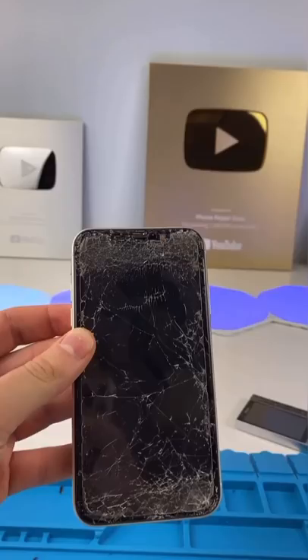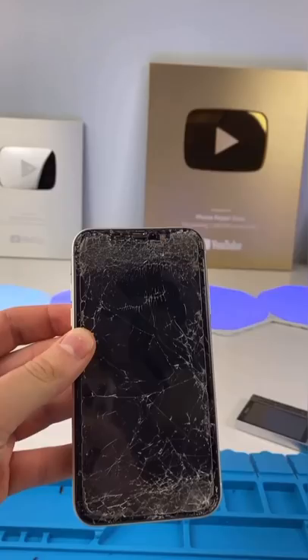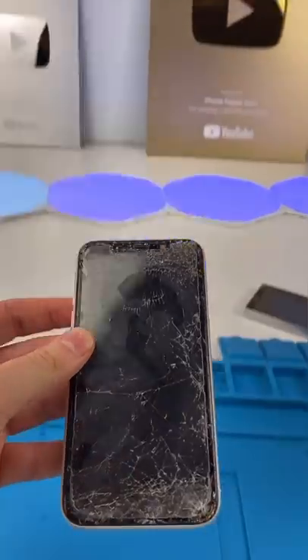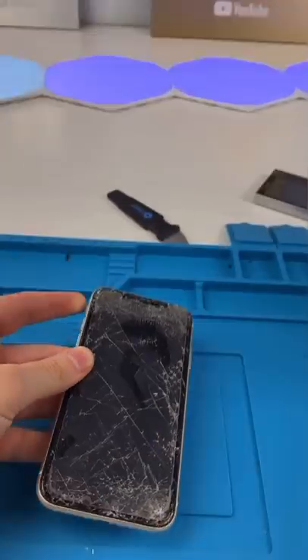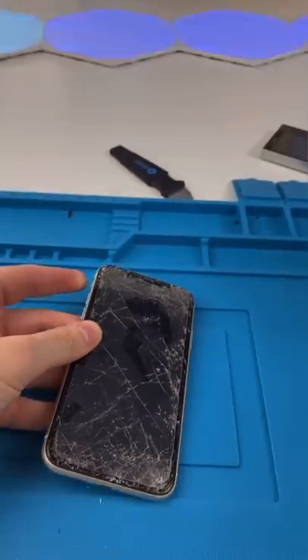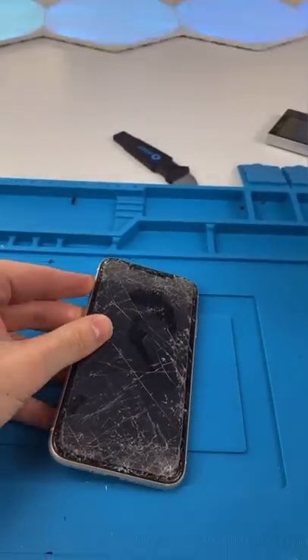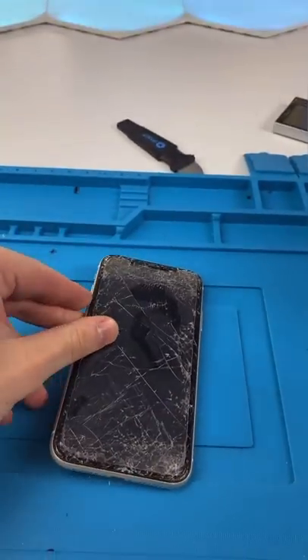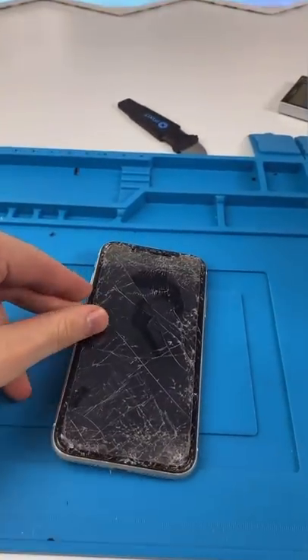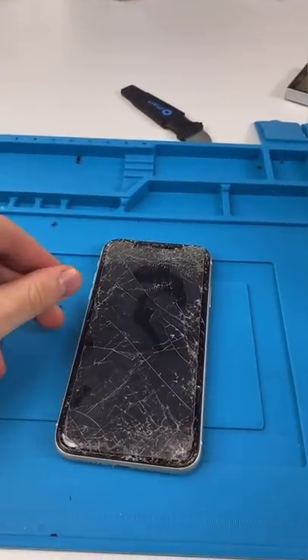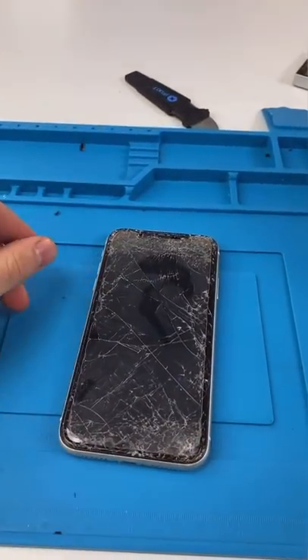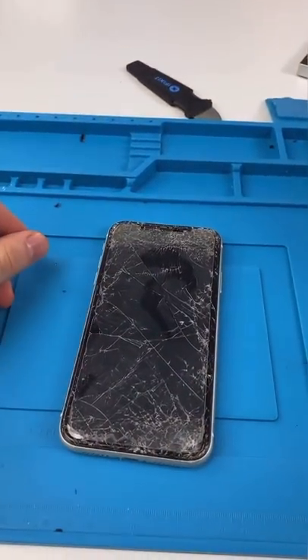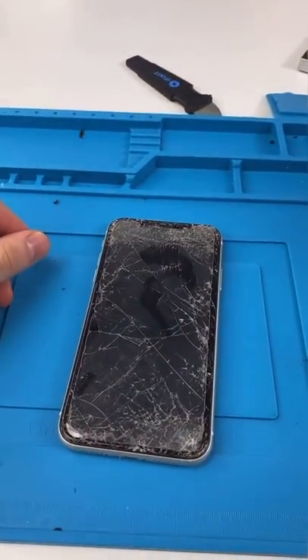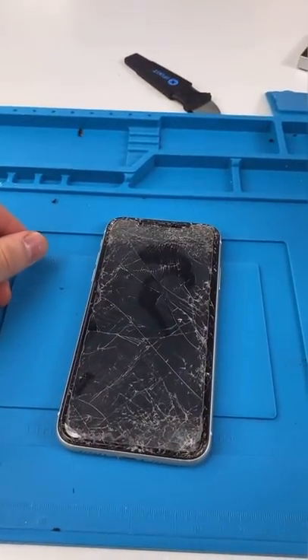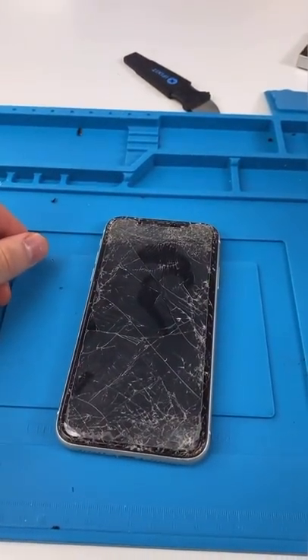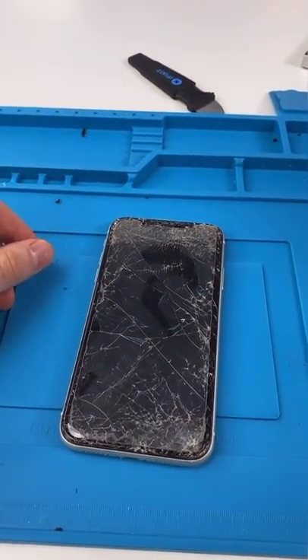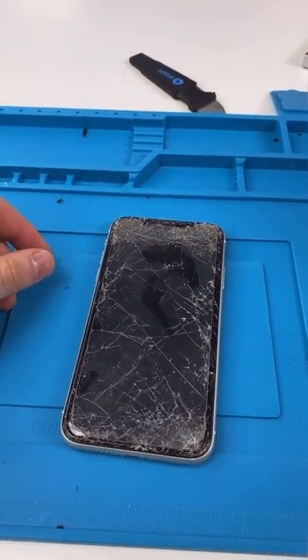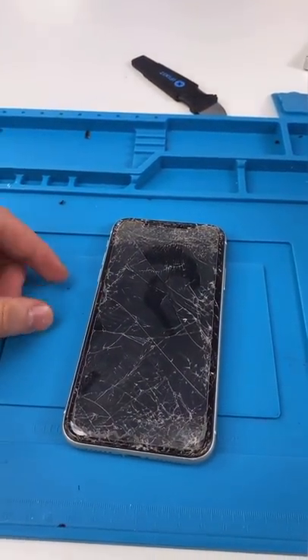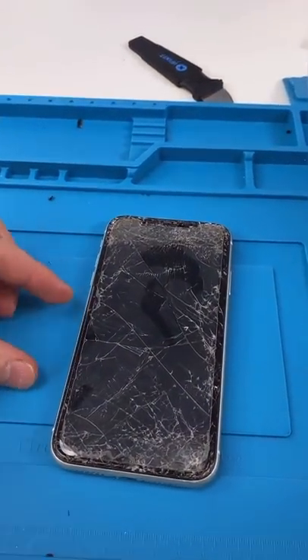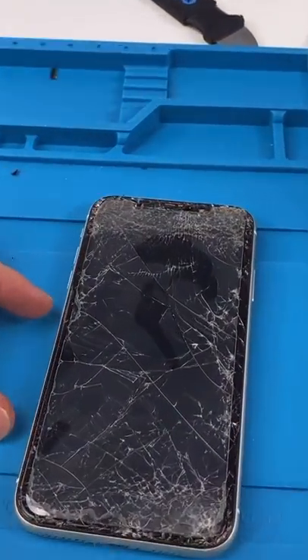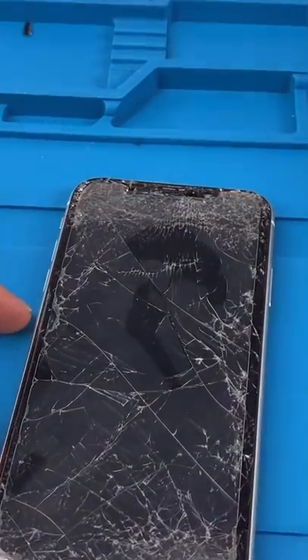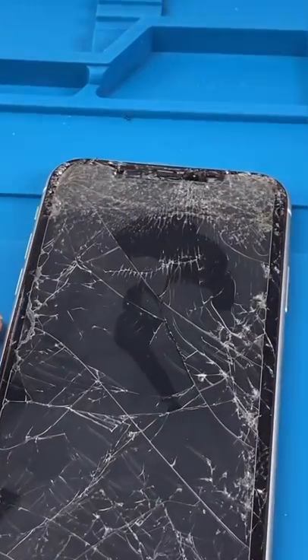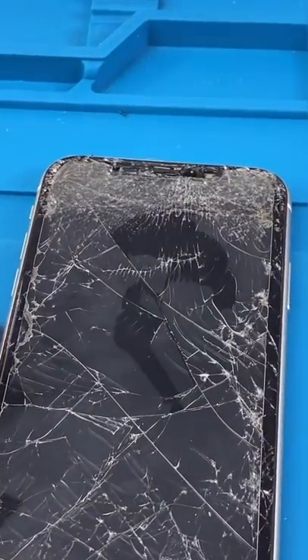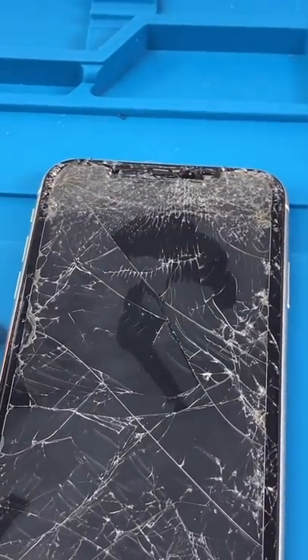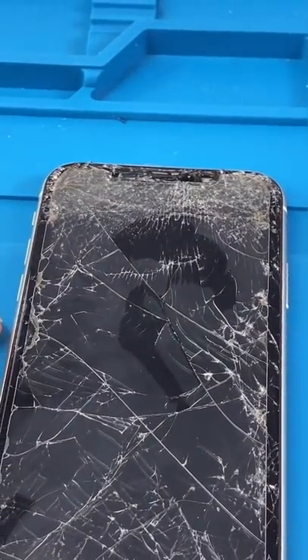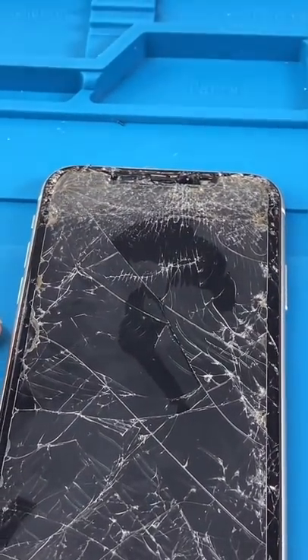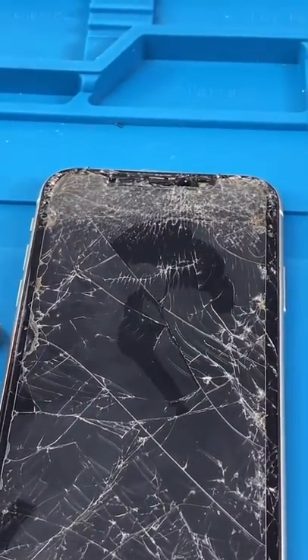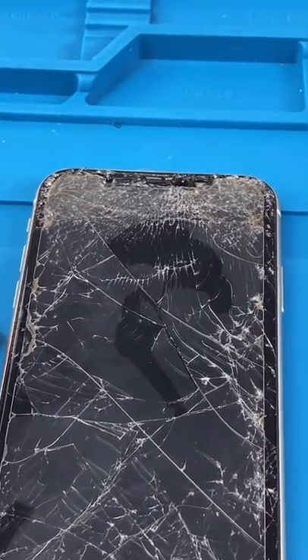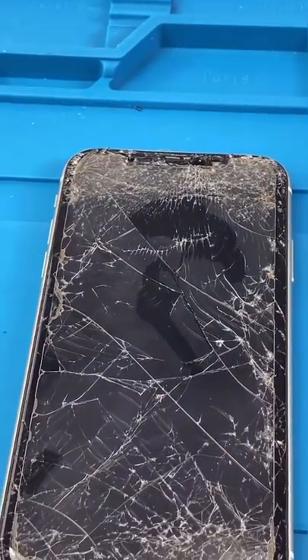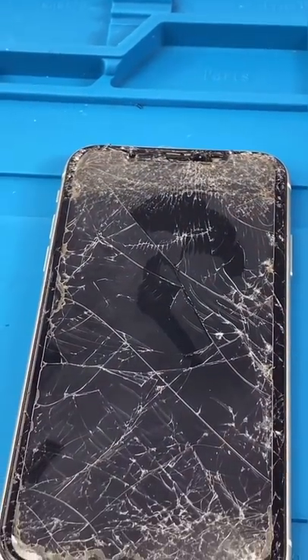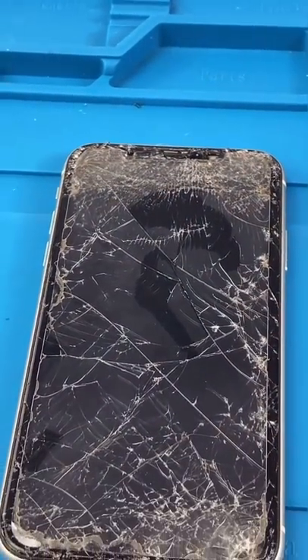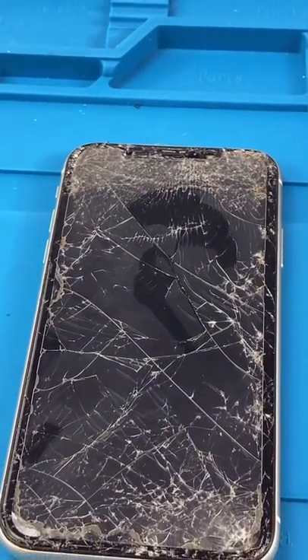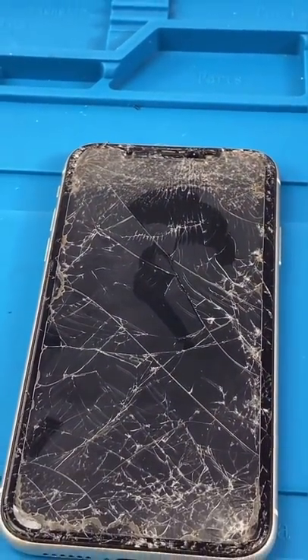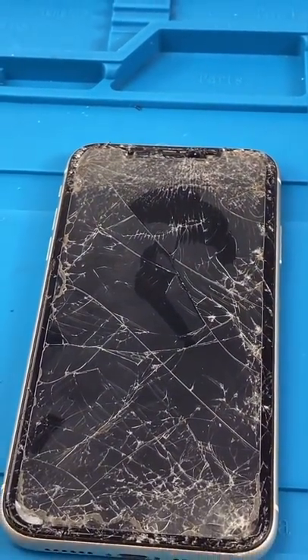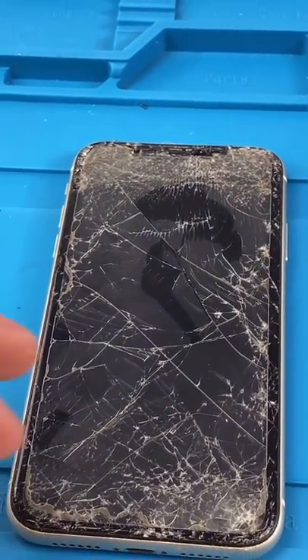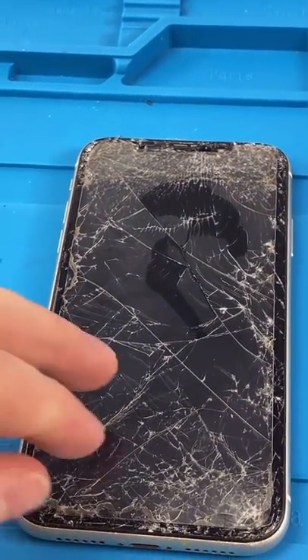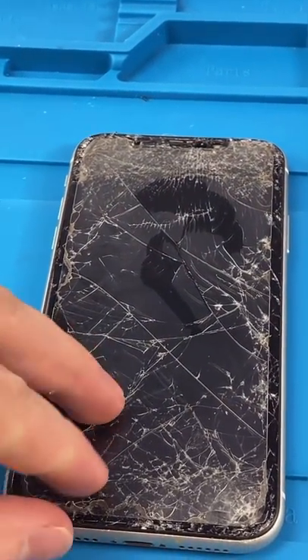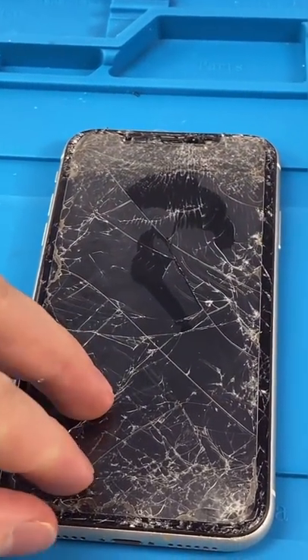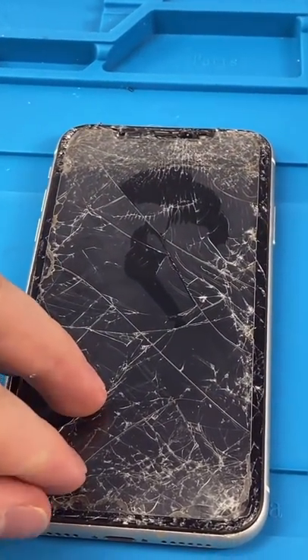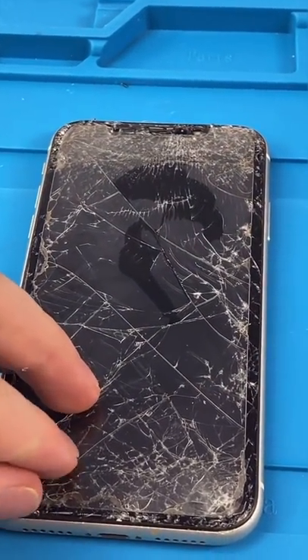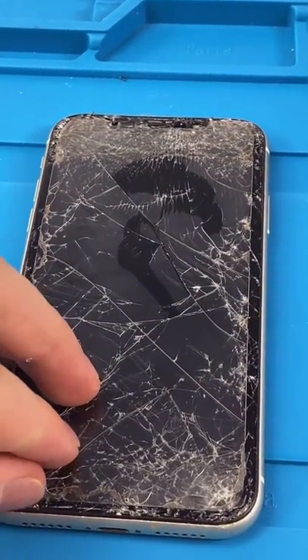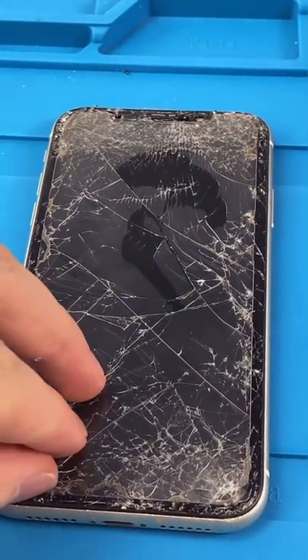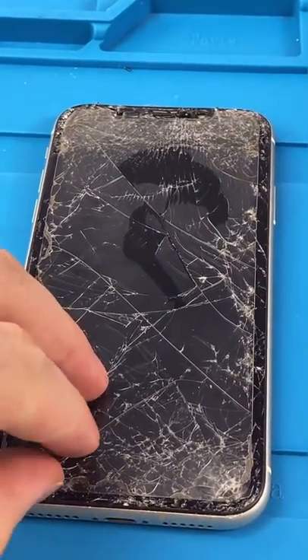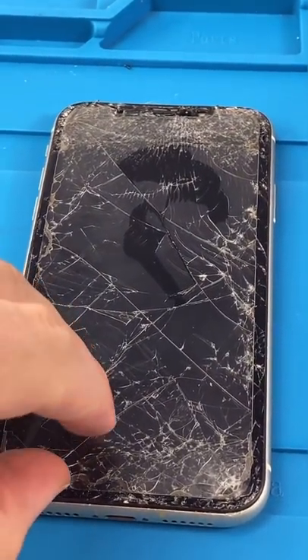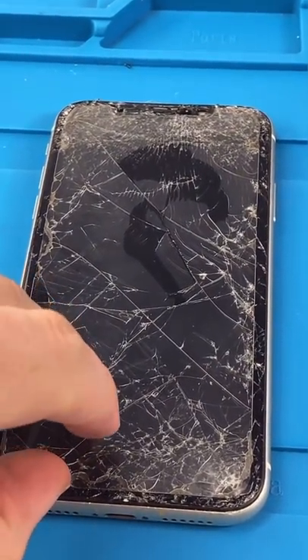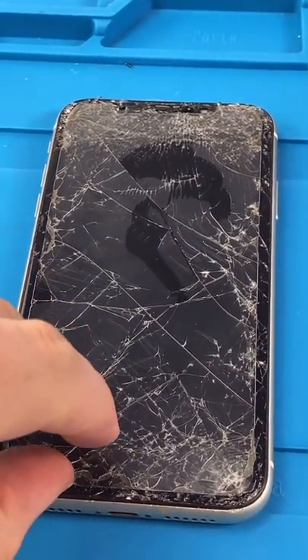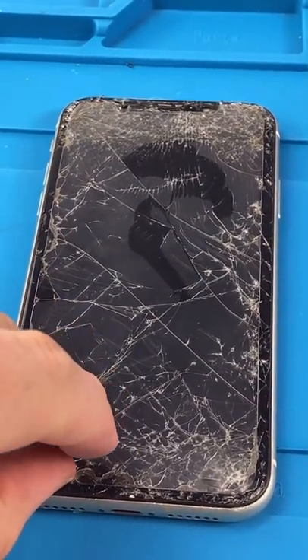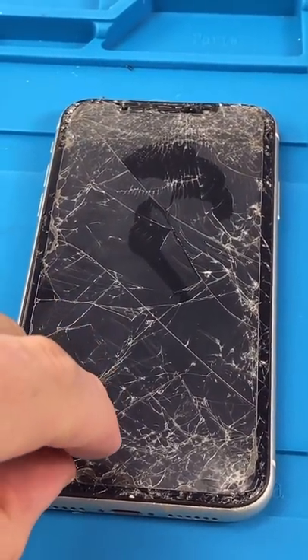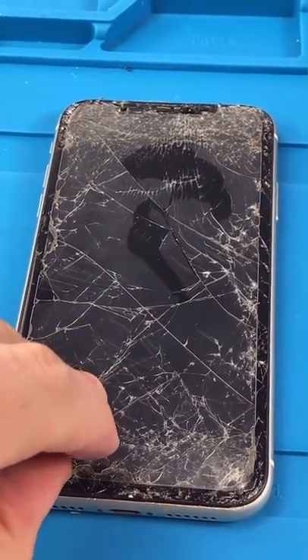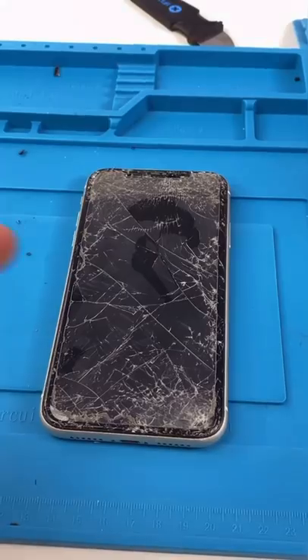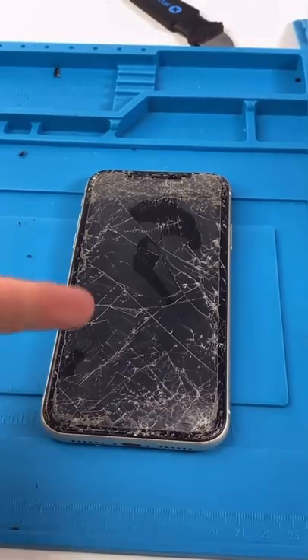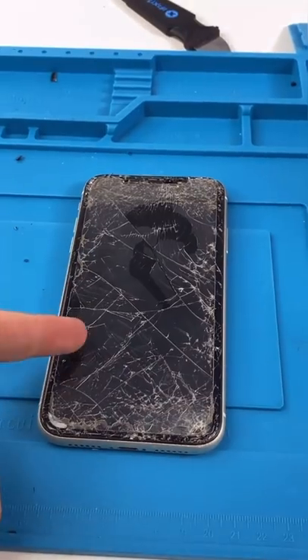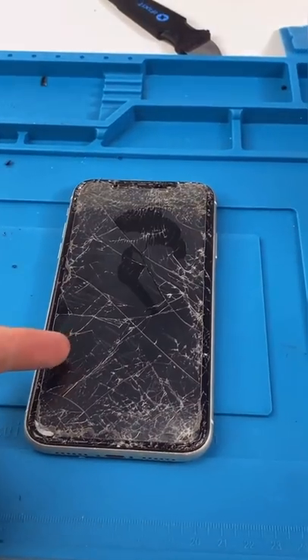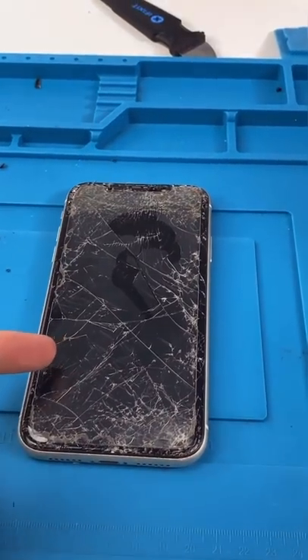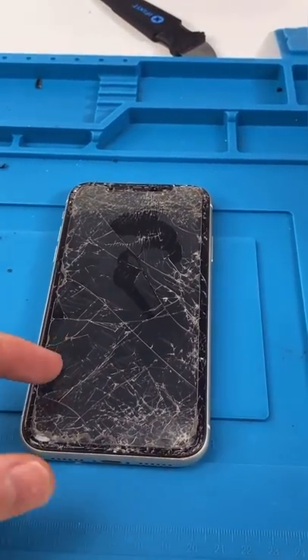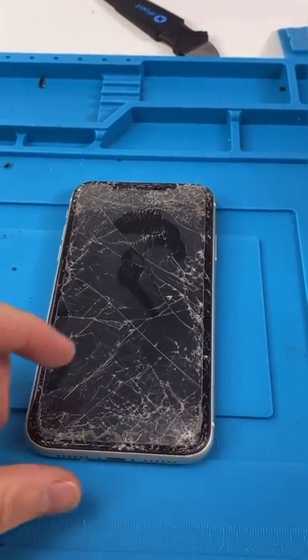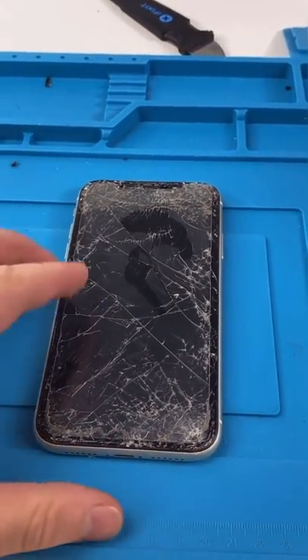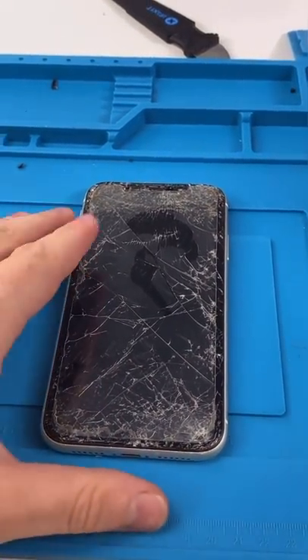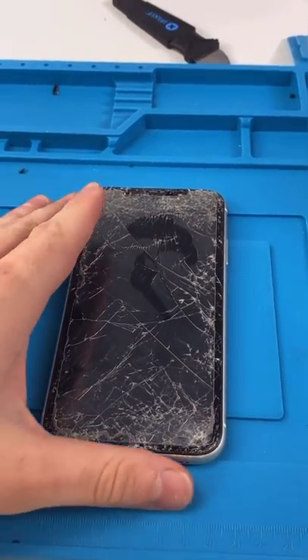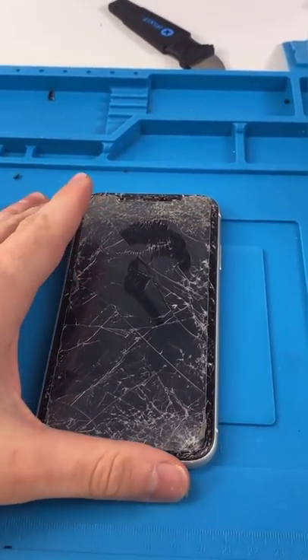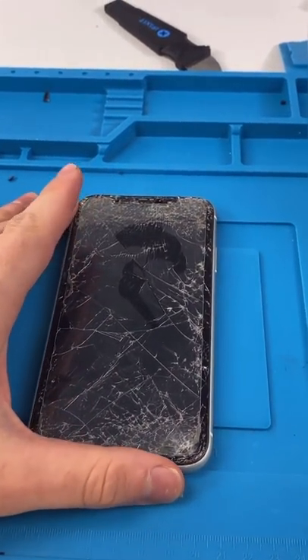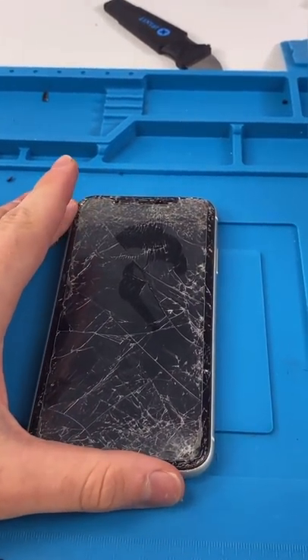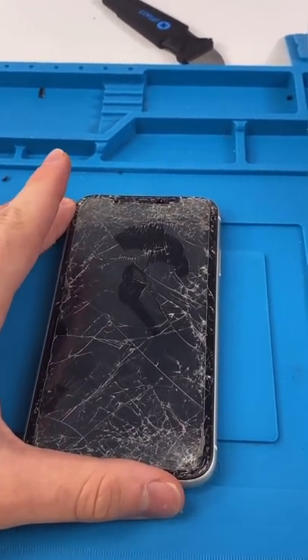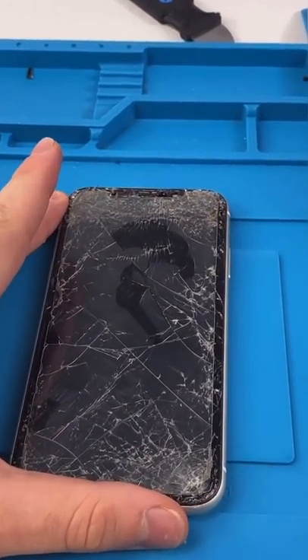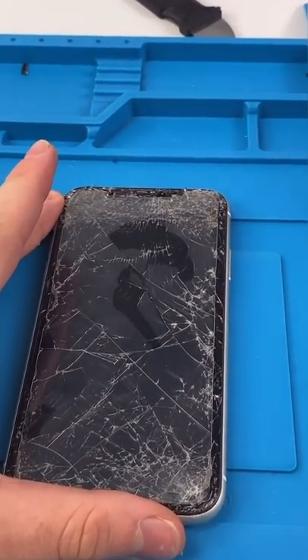We have an iPhone 11. Wow, this one's really messed up. Apparently it was thrown at a brick wall.